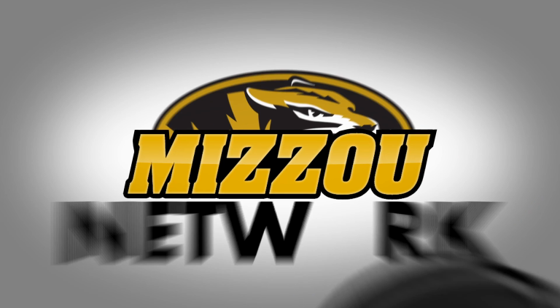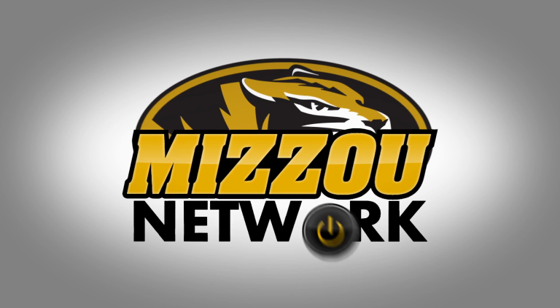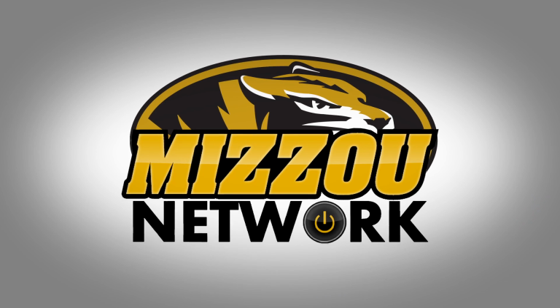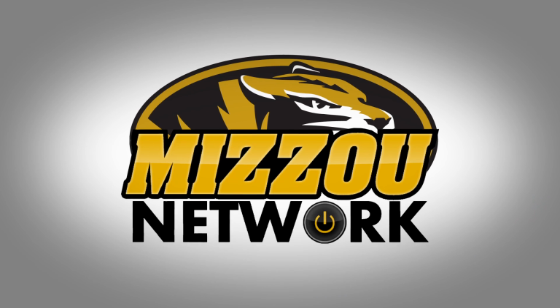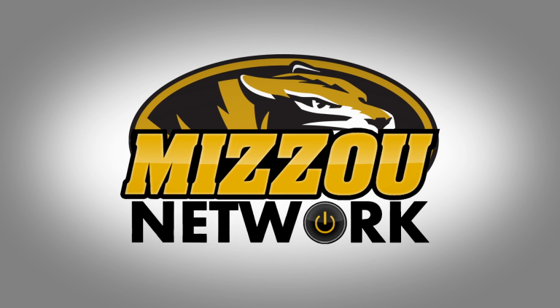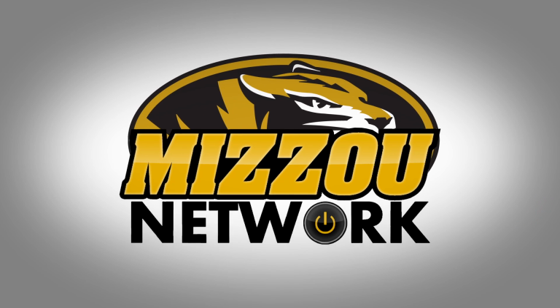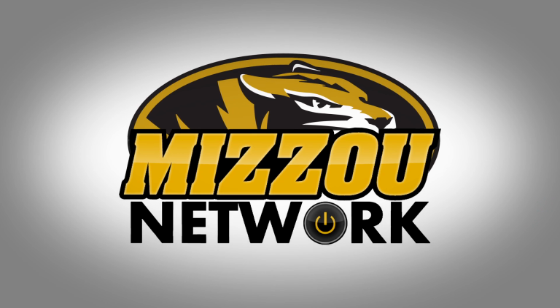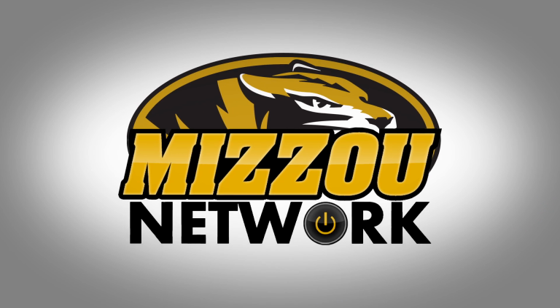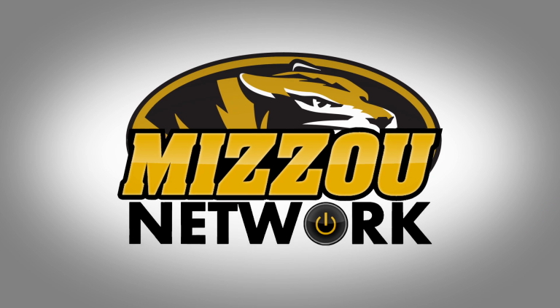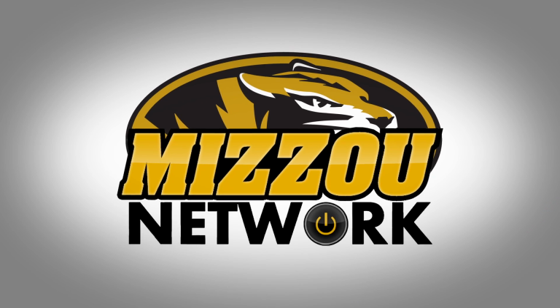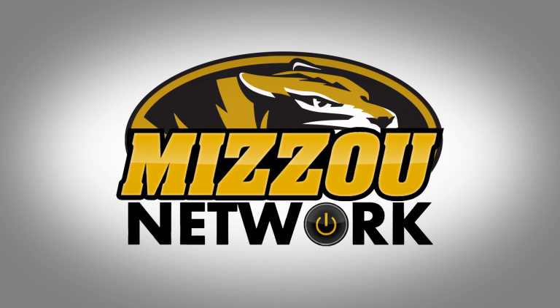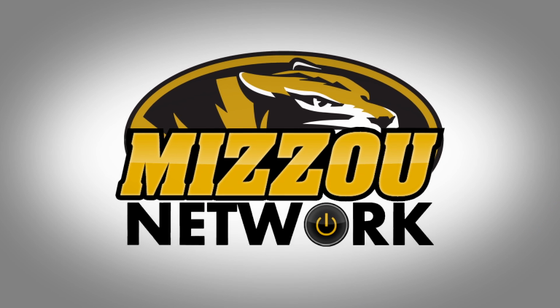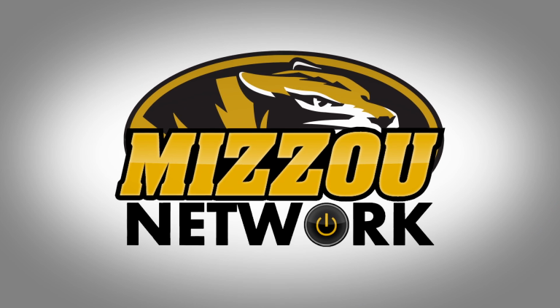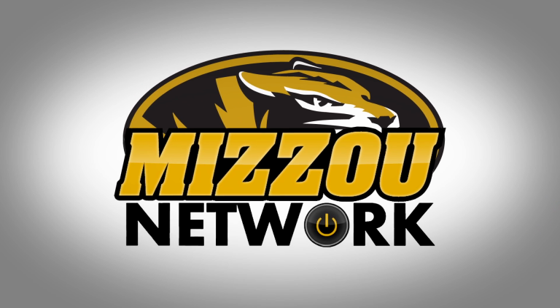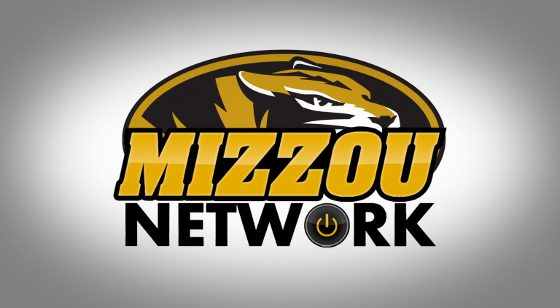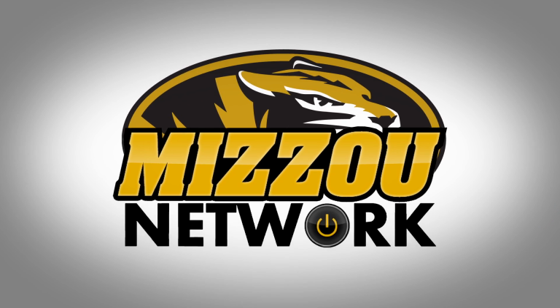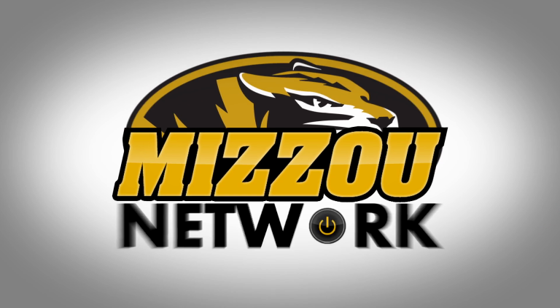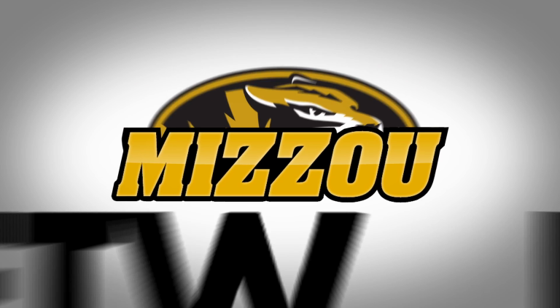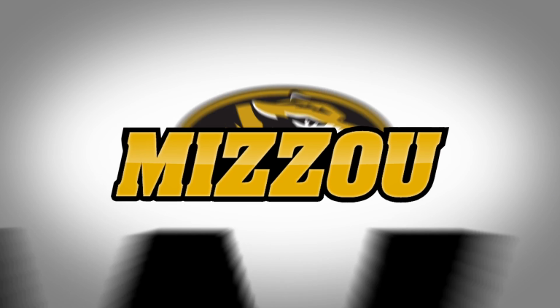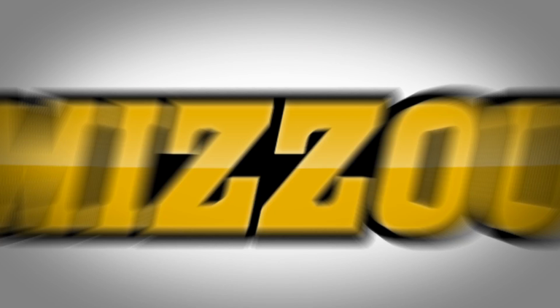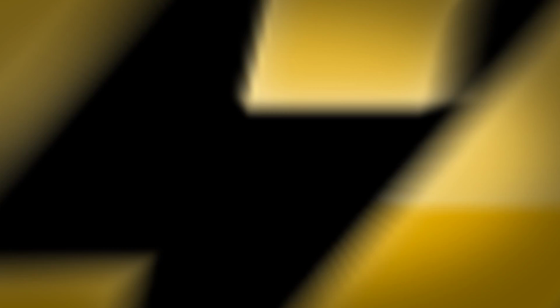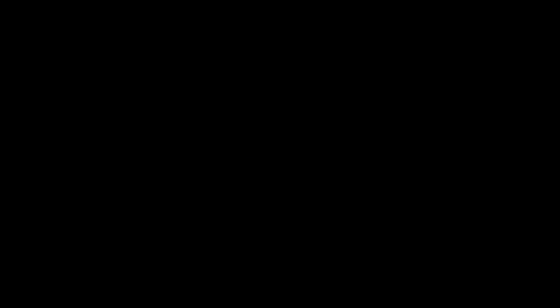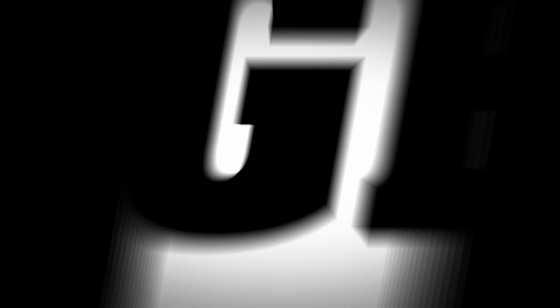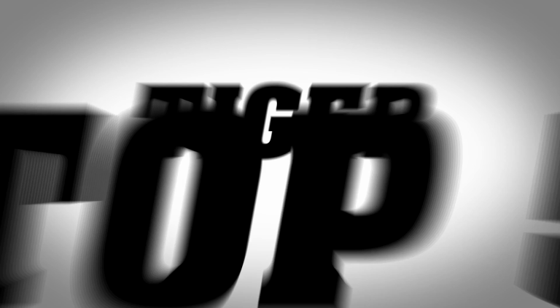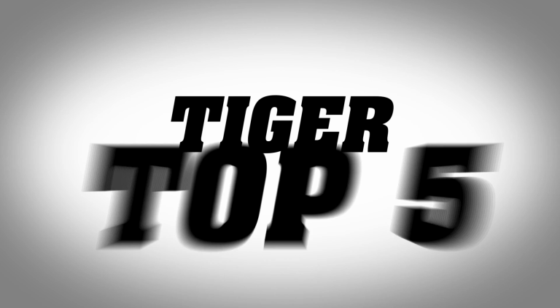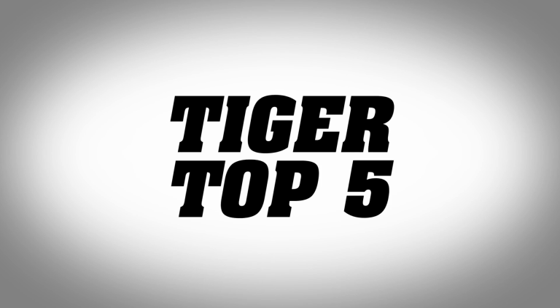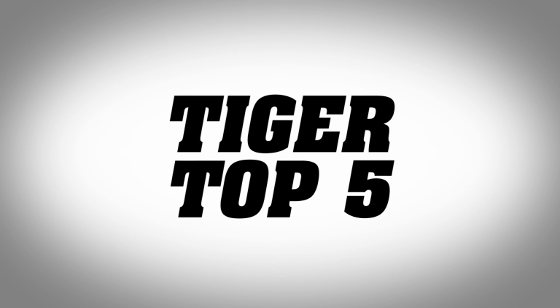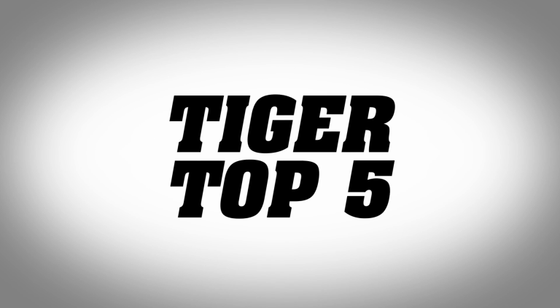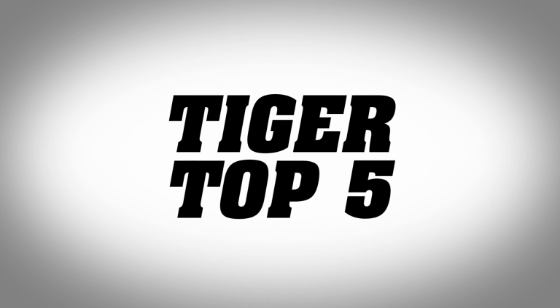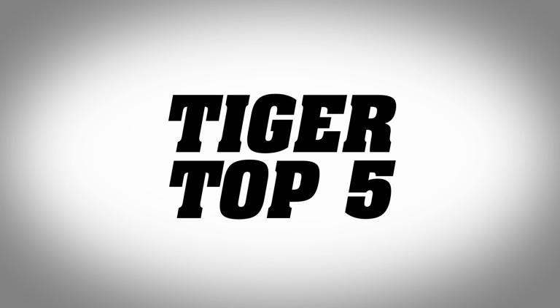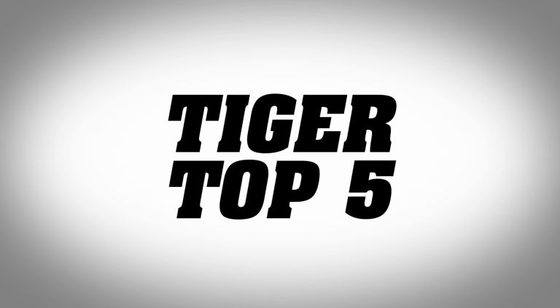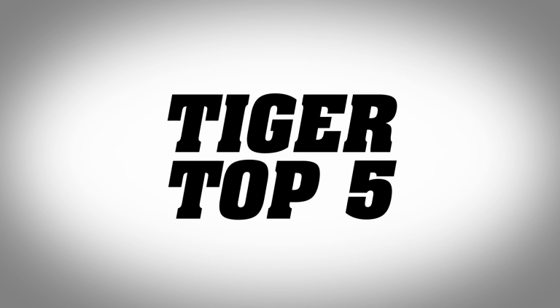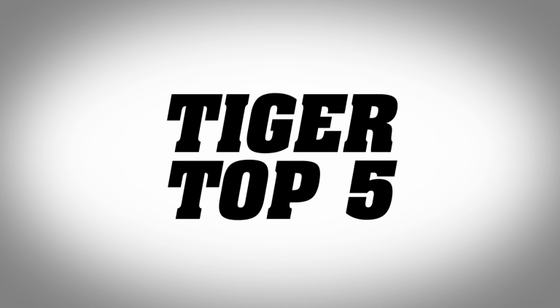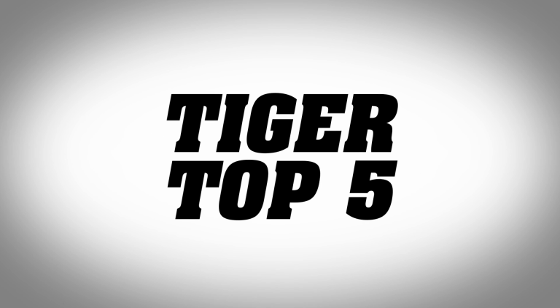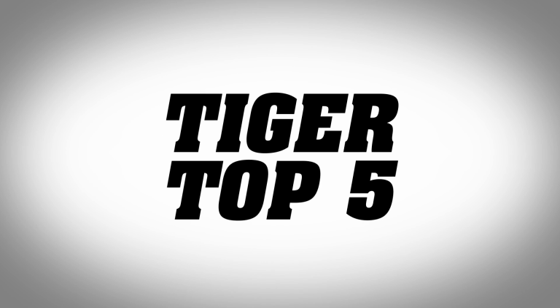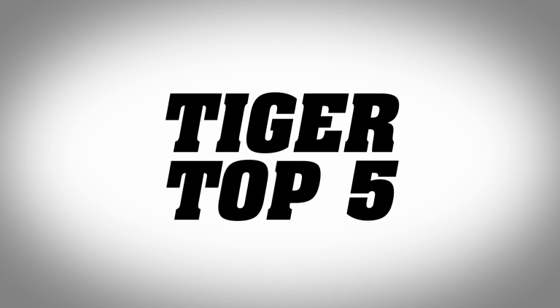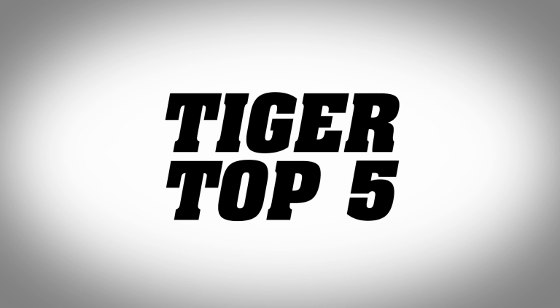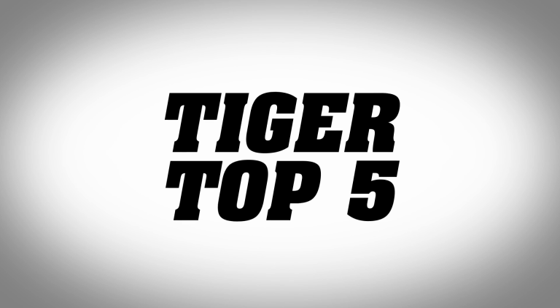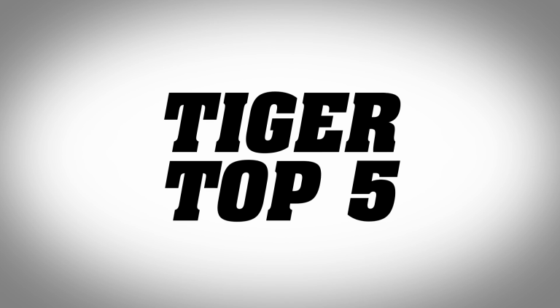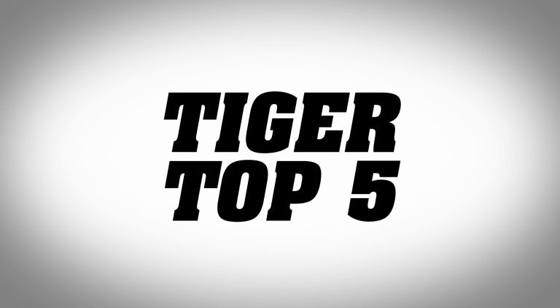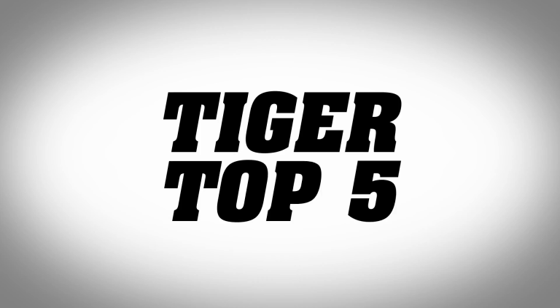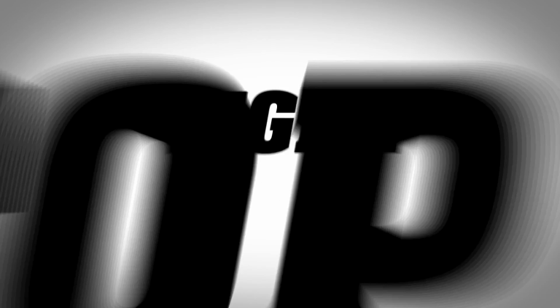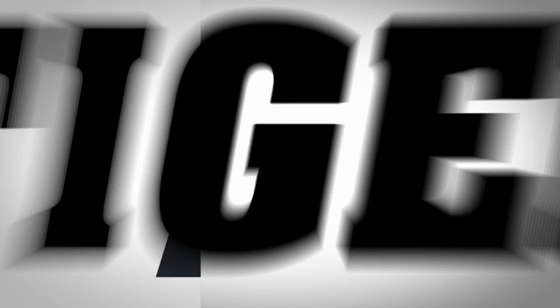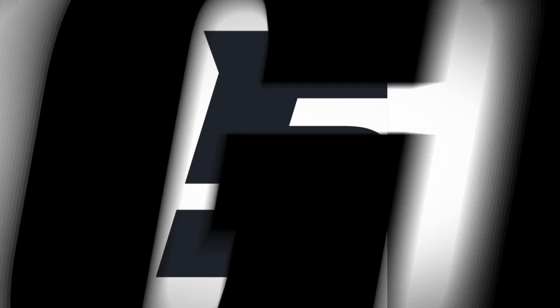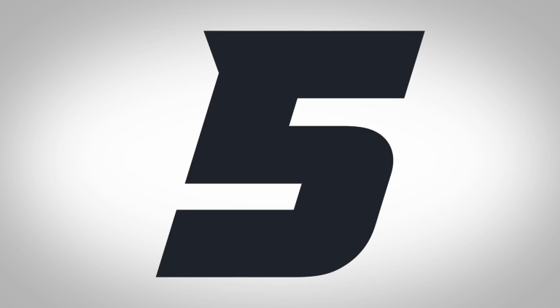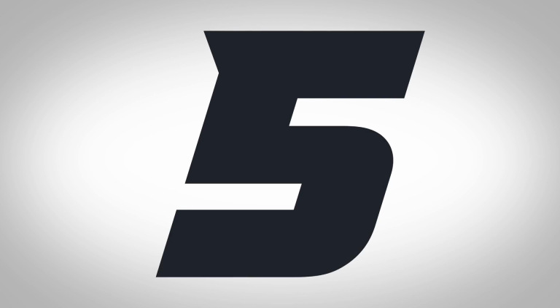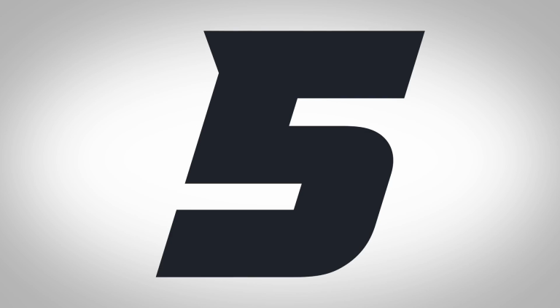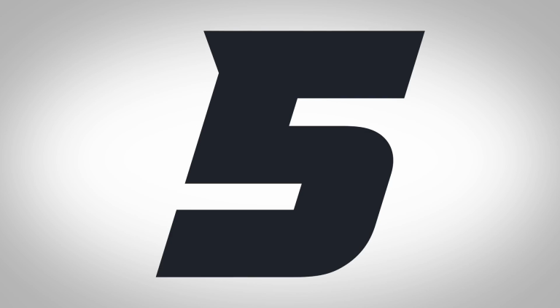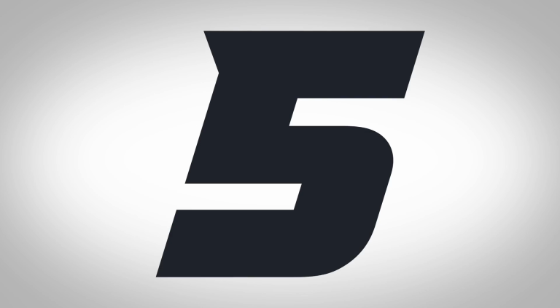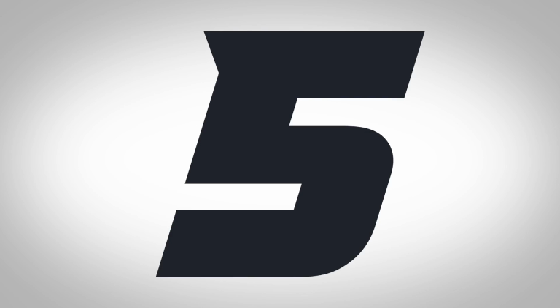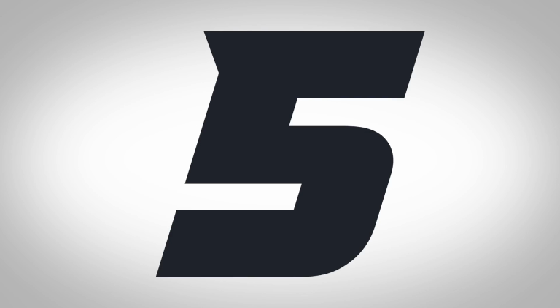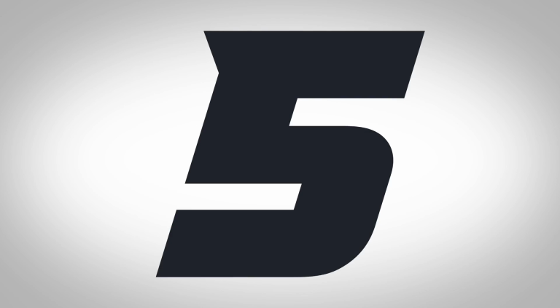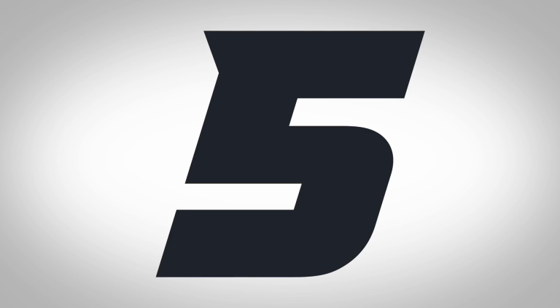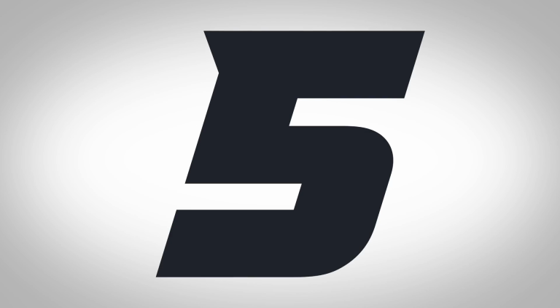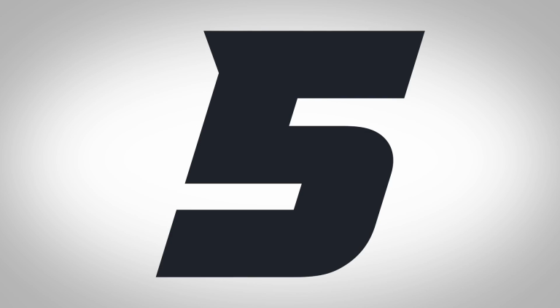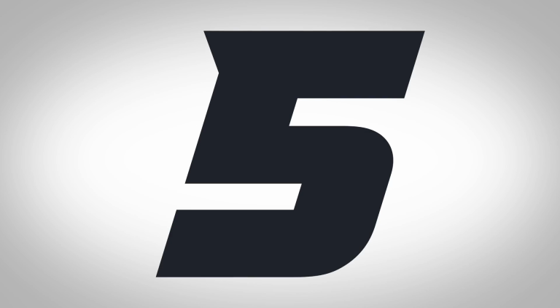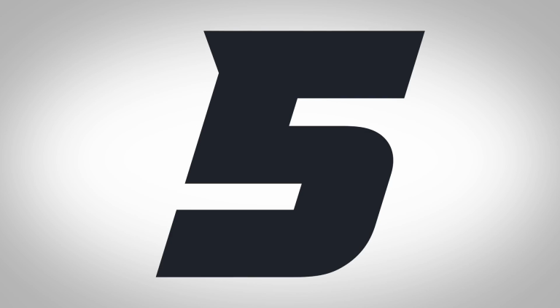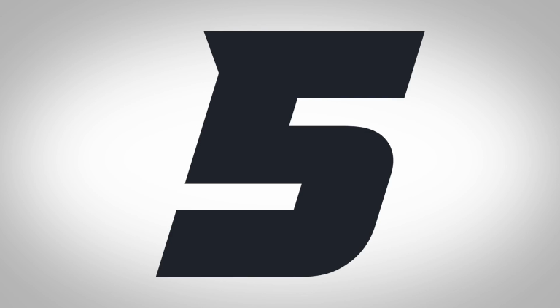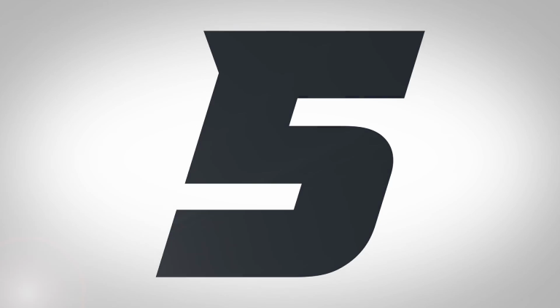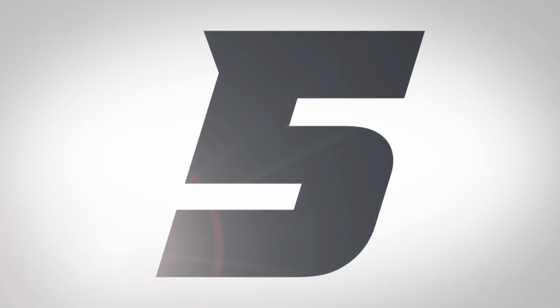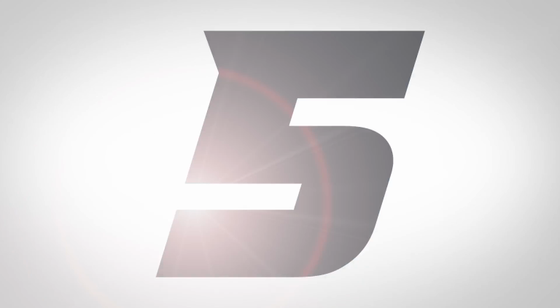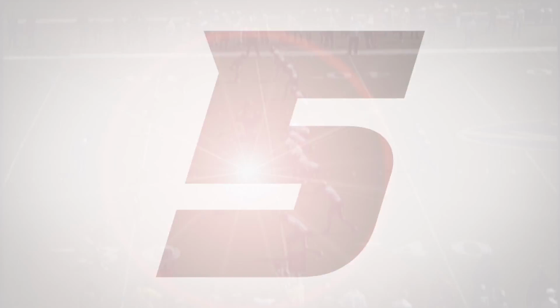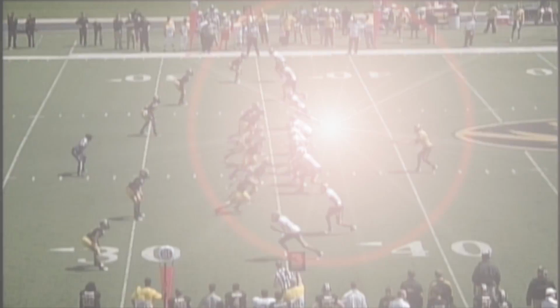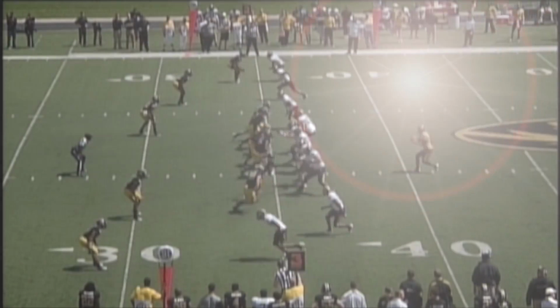With your latest Tiger Top 5 from the Black and Gold Spring football game, I'm Ben Arnett for the Mizzou Network. Let's start out at number 5.